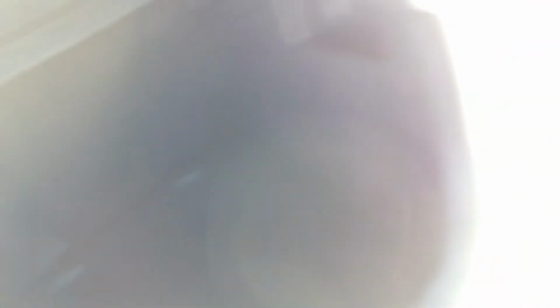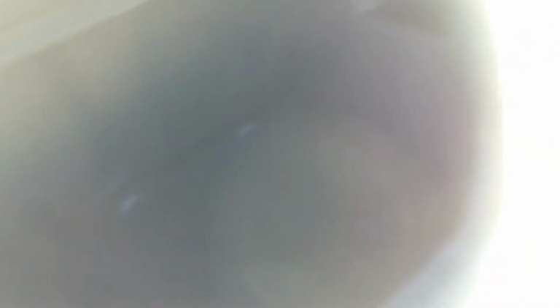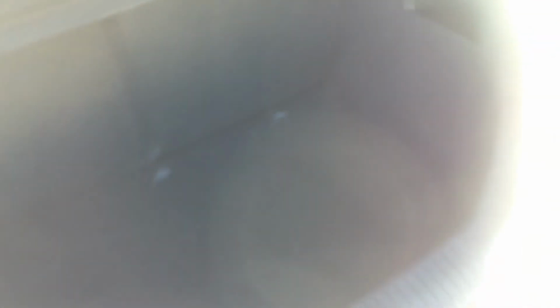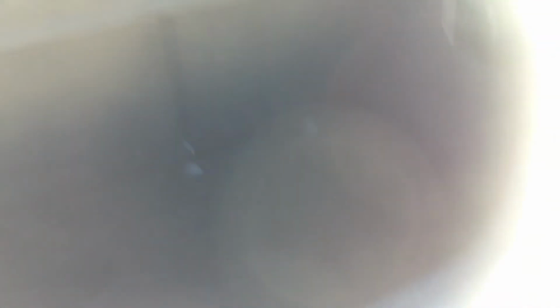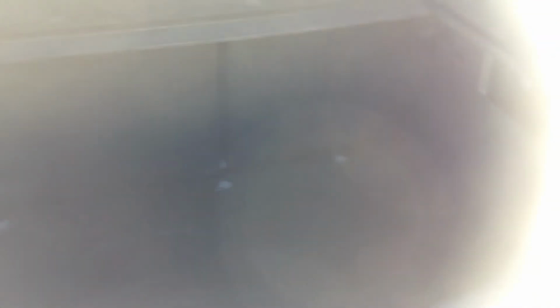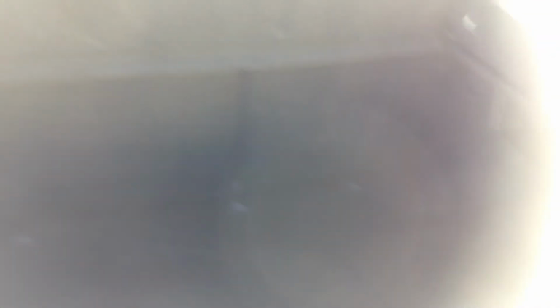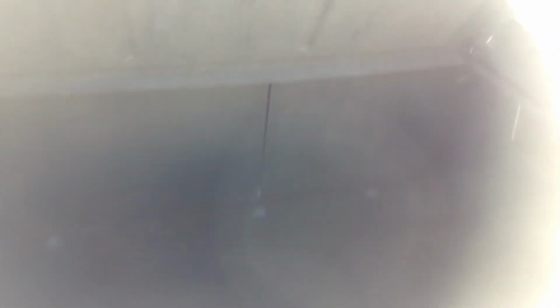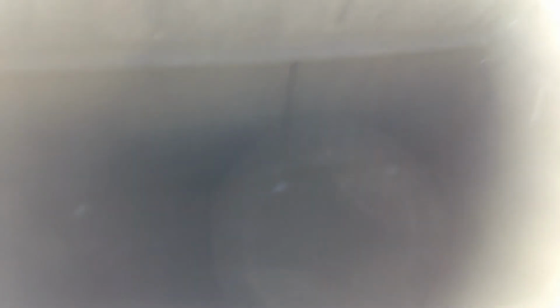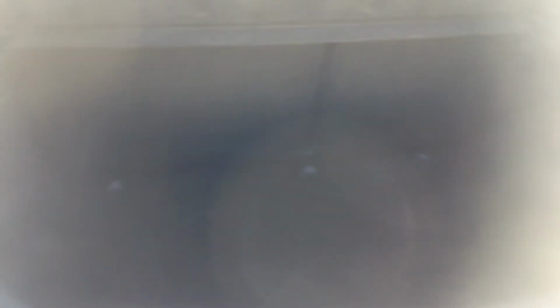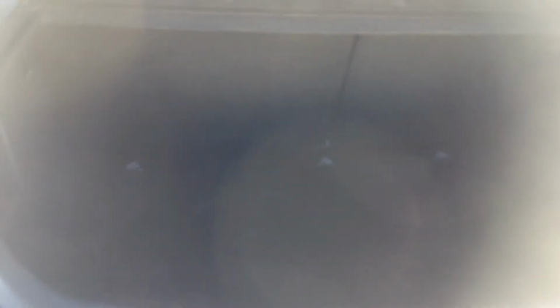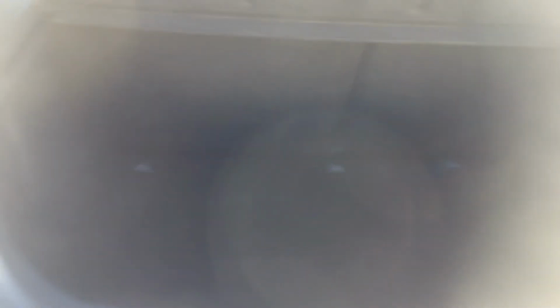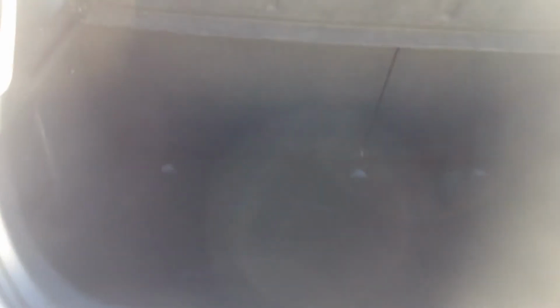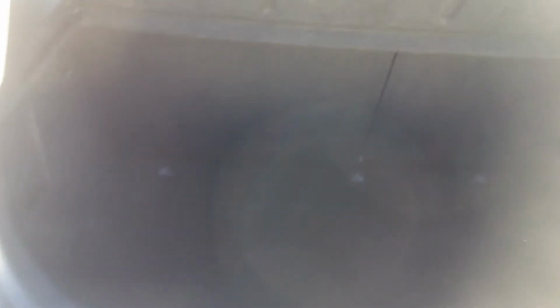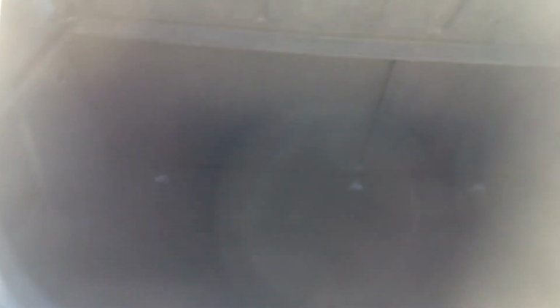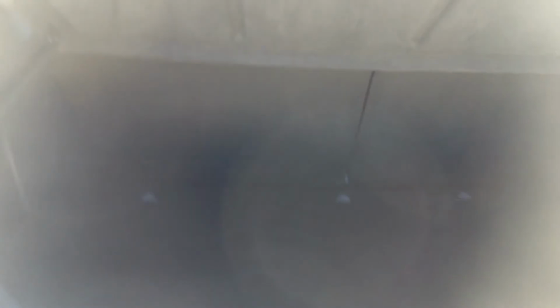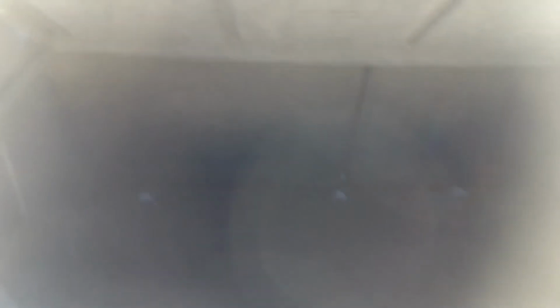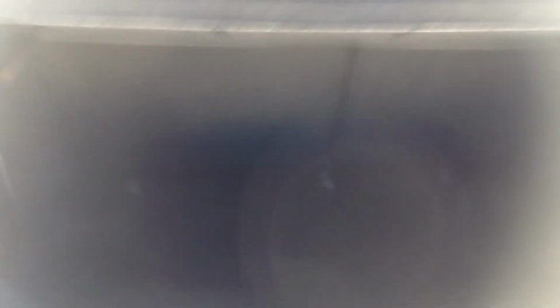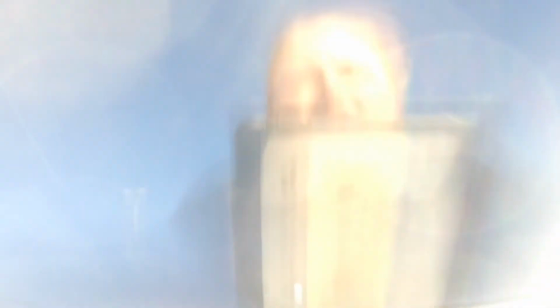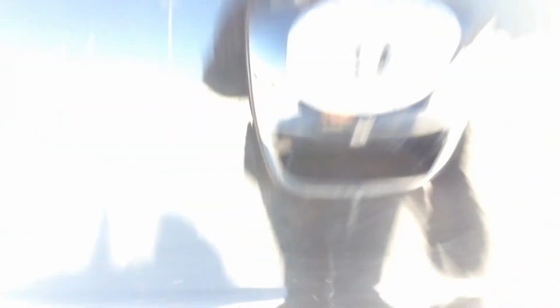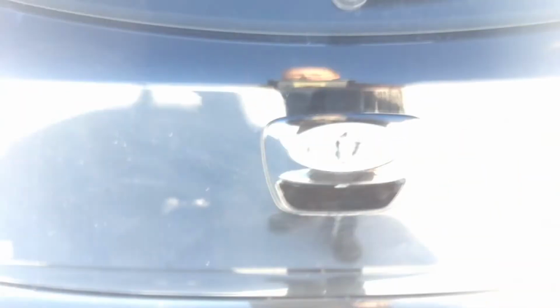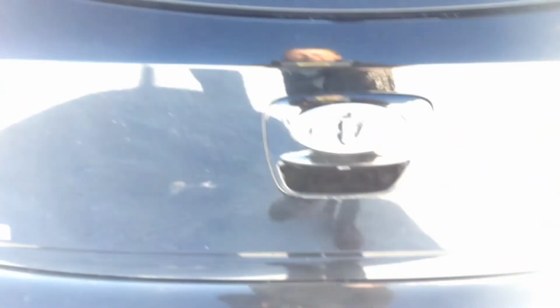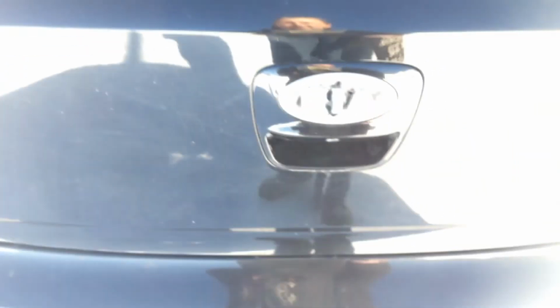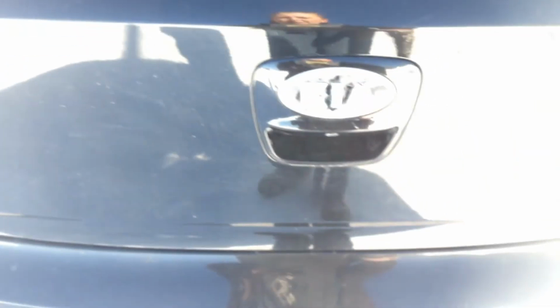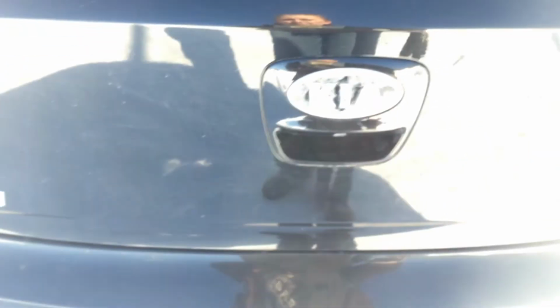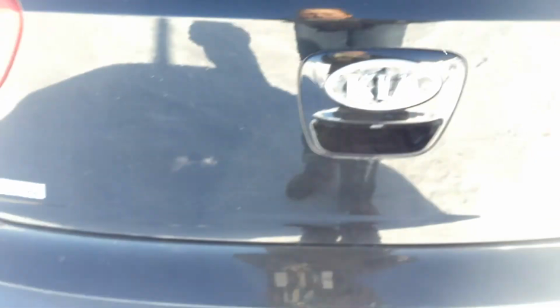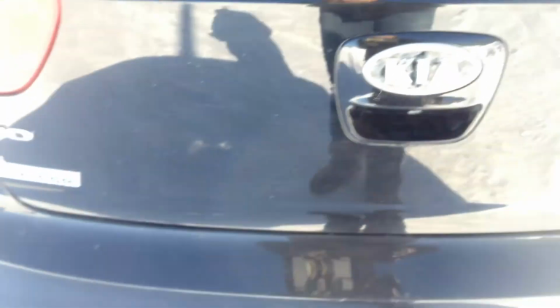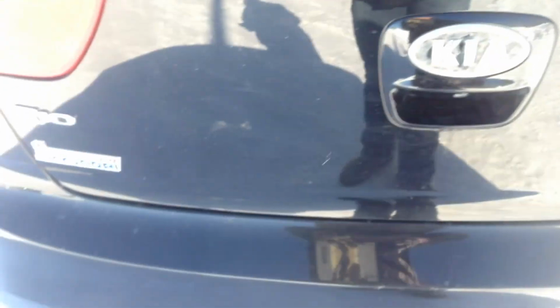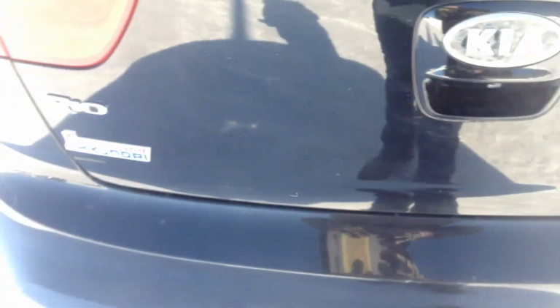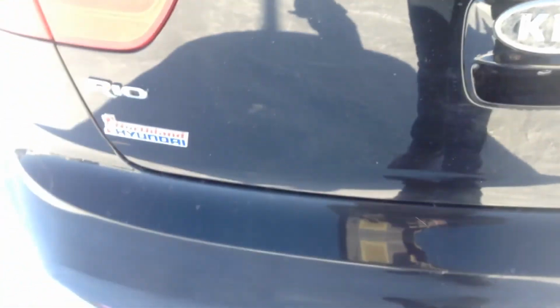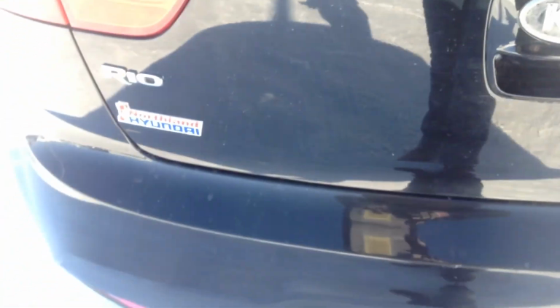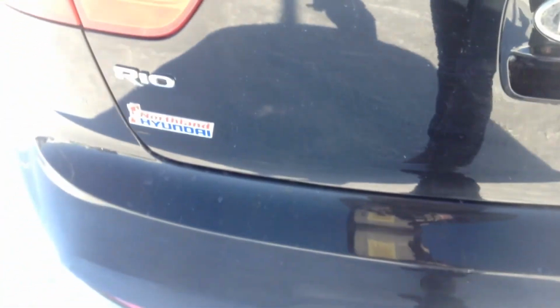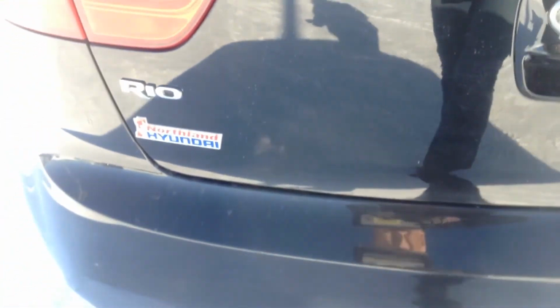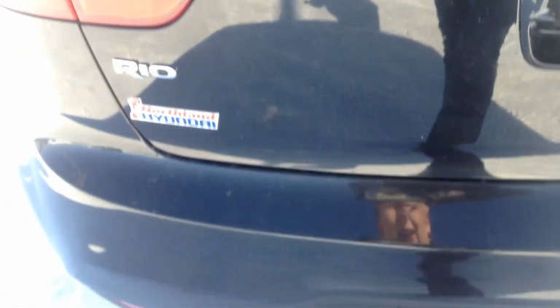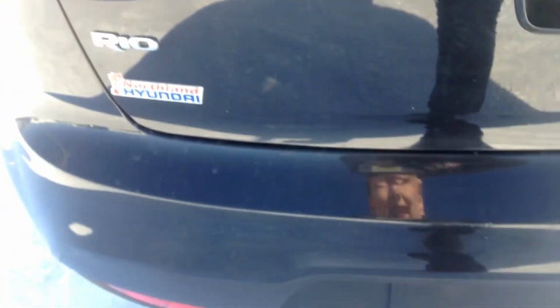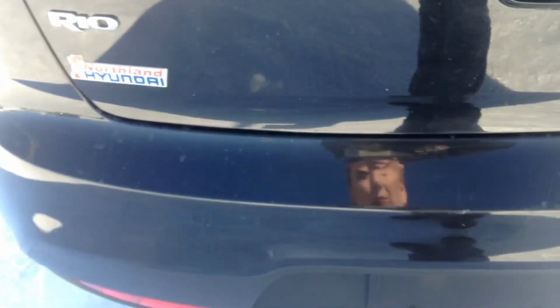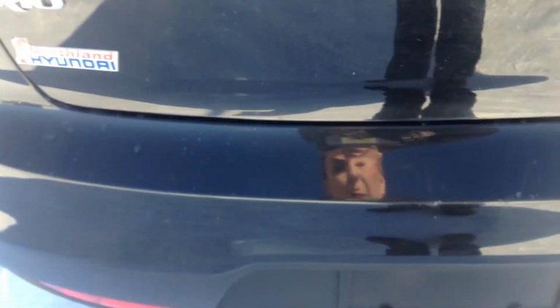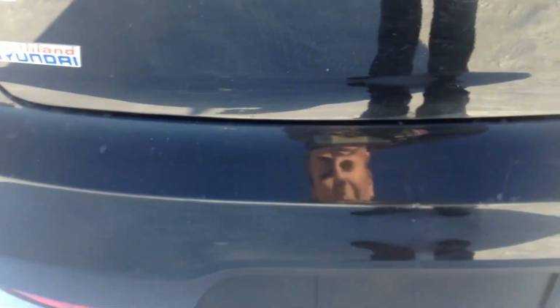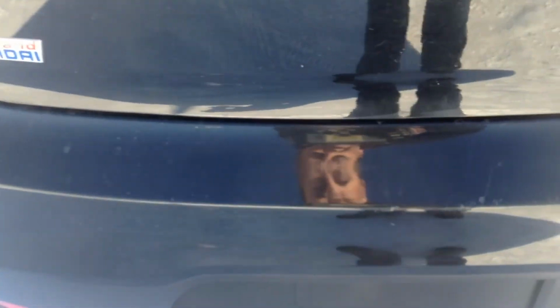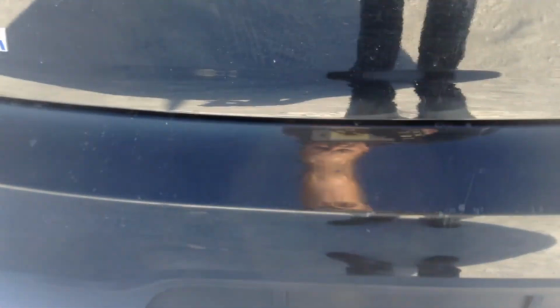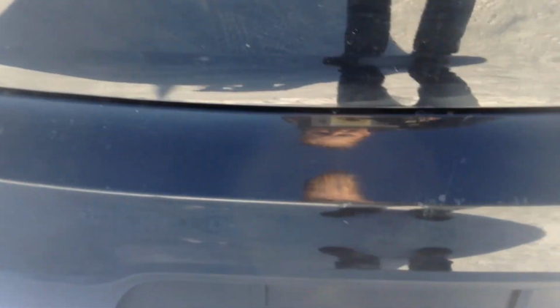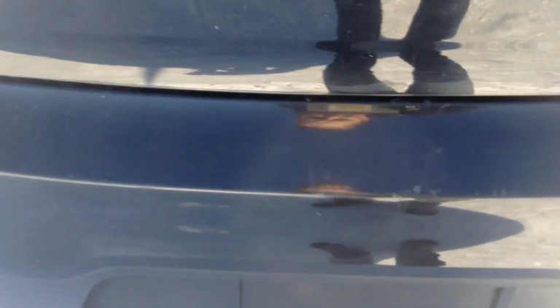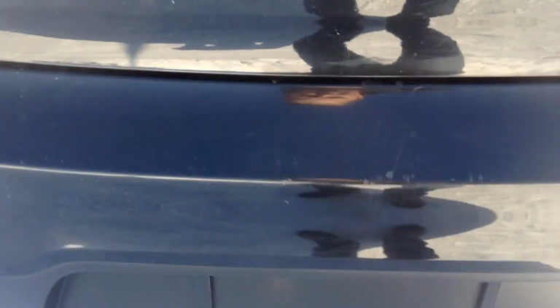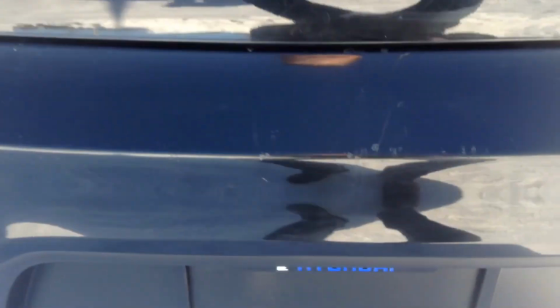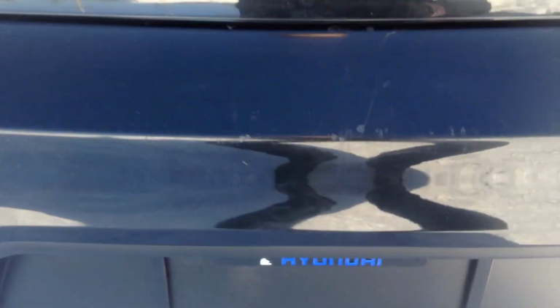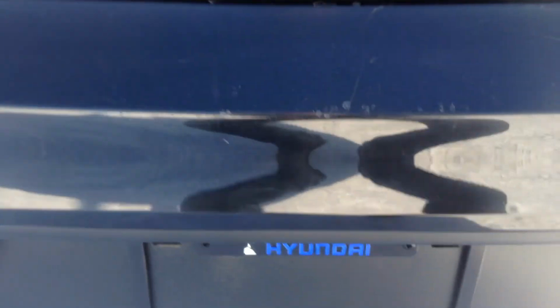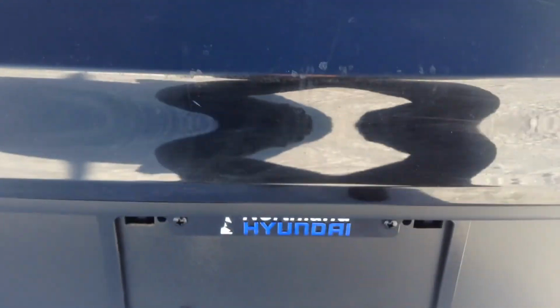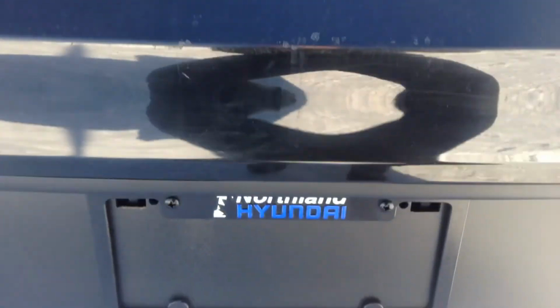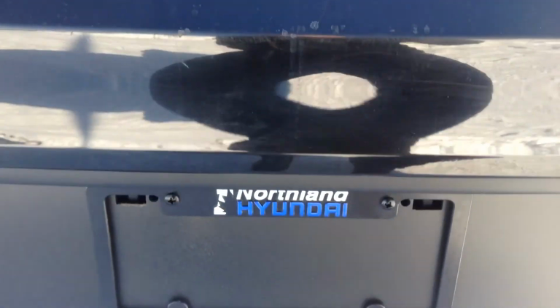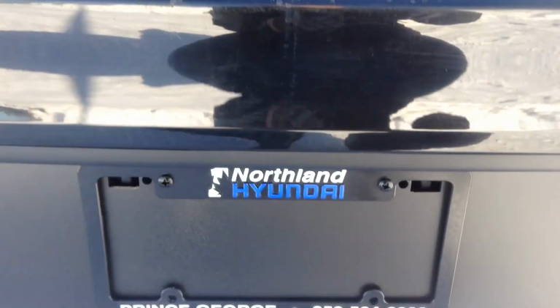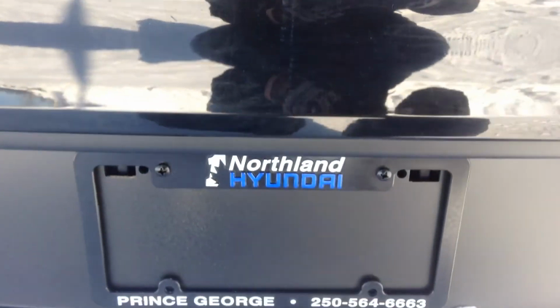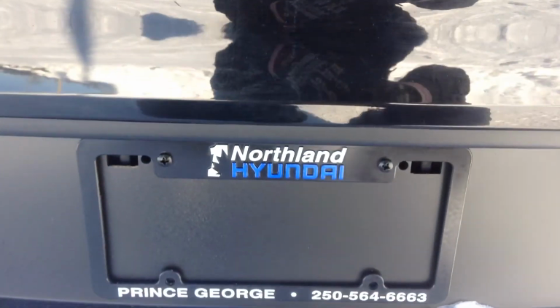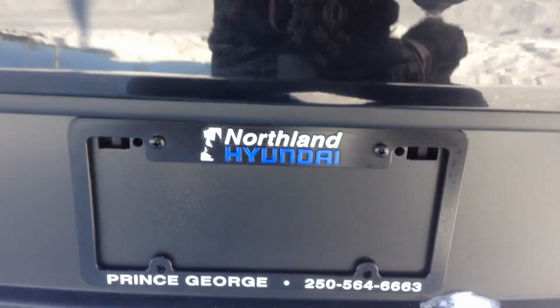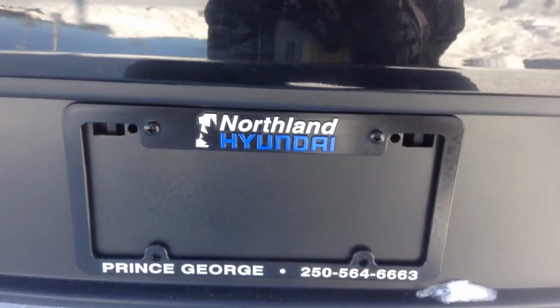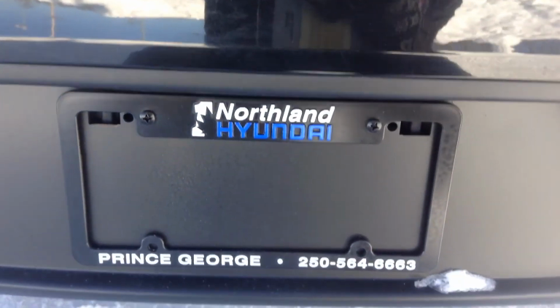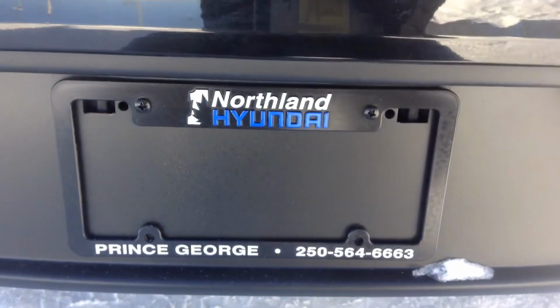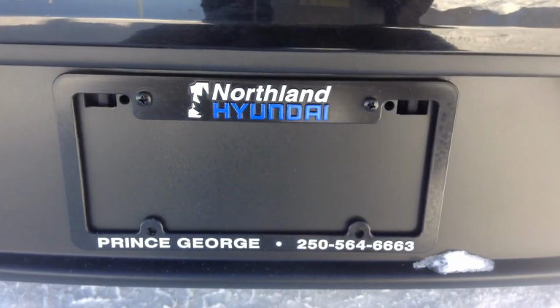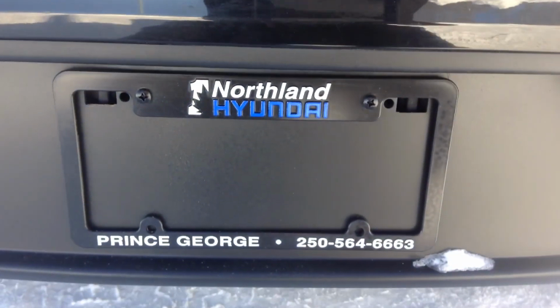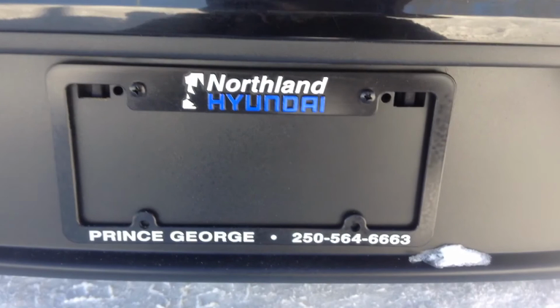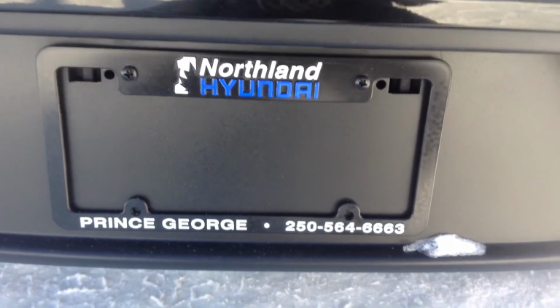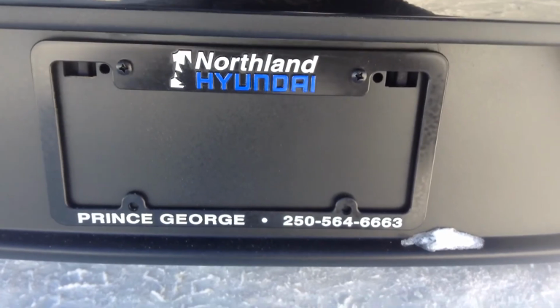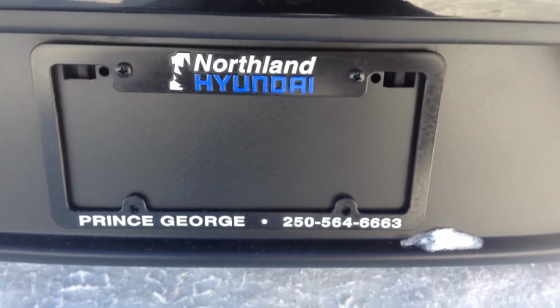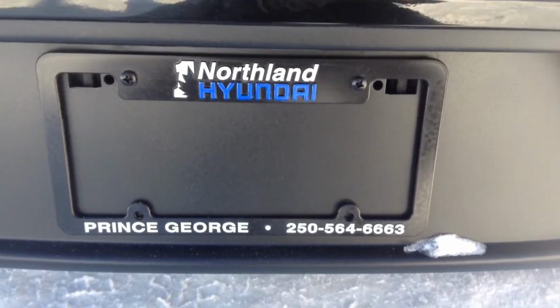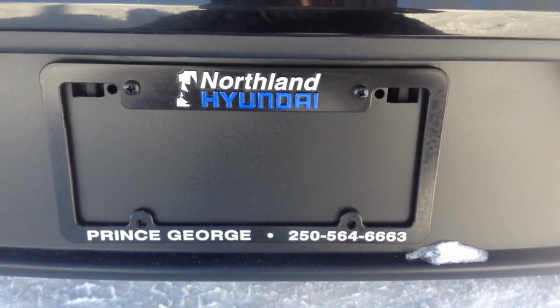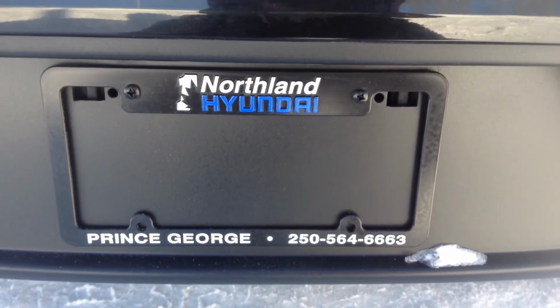Alright guys, that's pretty much going to sum up the Rio for you. If you have any more questions, please feel free to come on down or give us a call at Northline Hyundai.